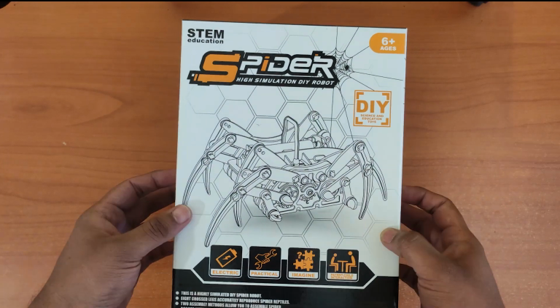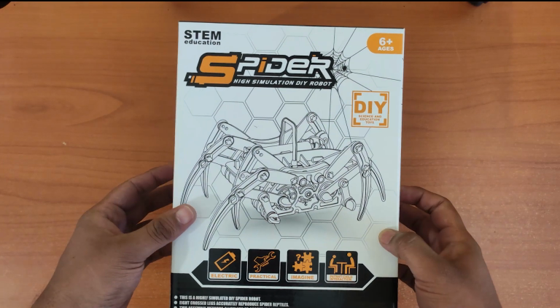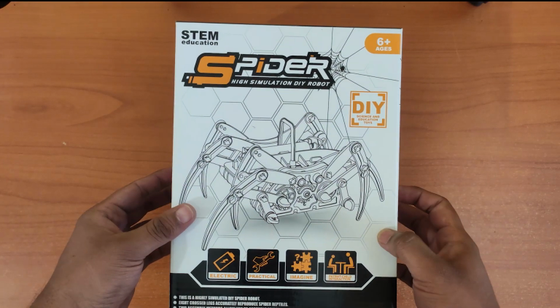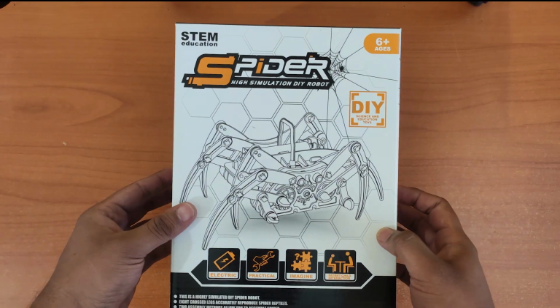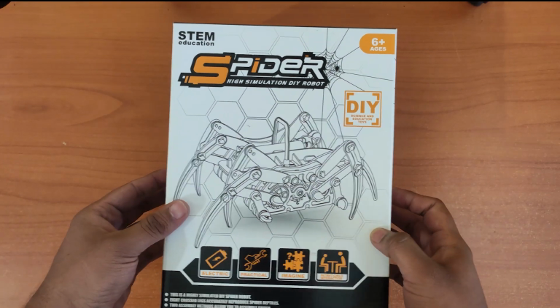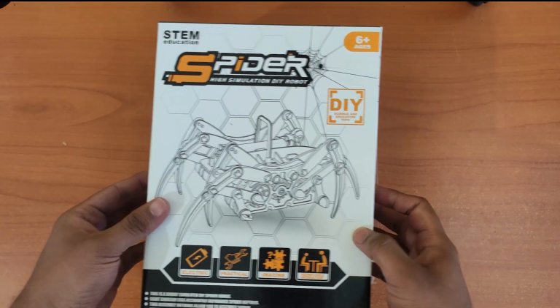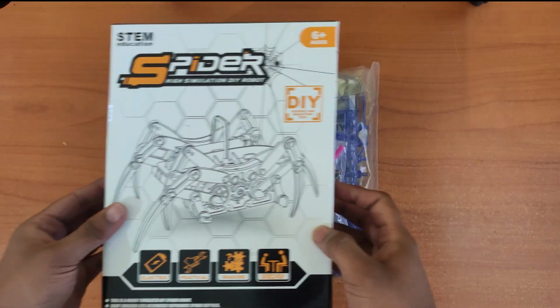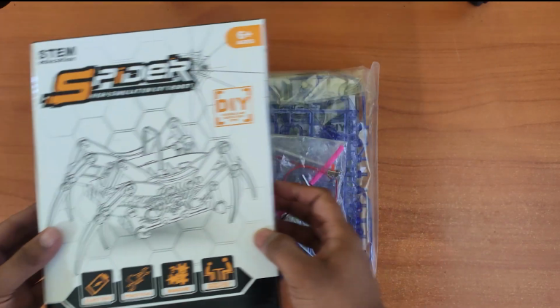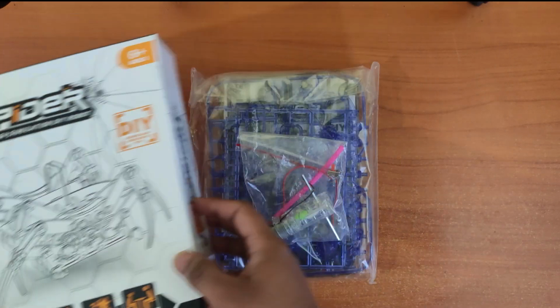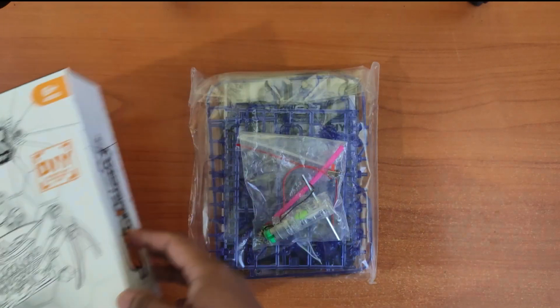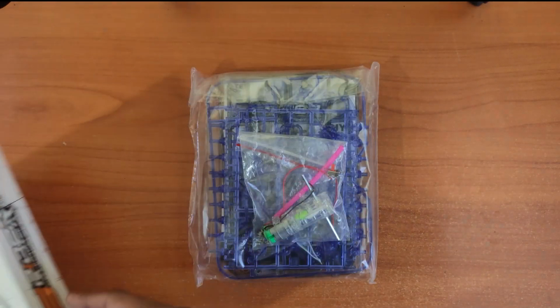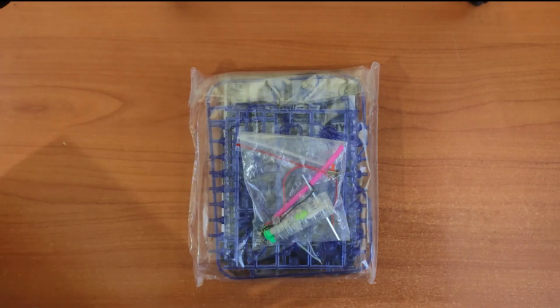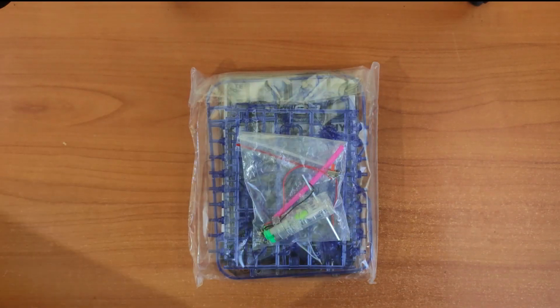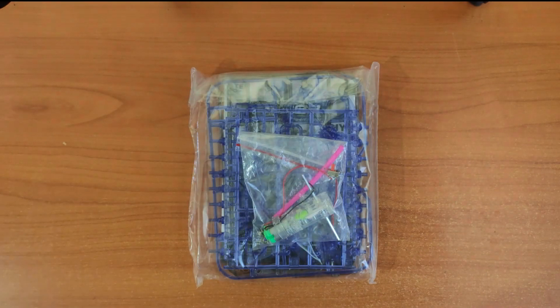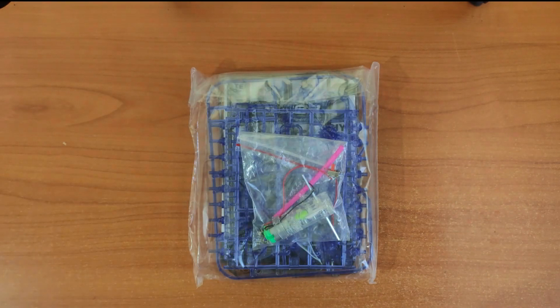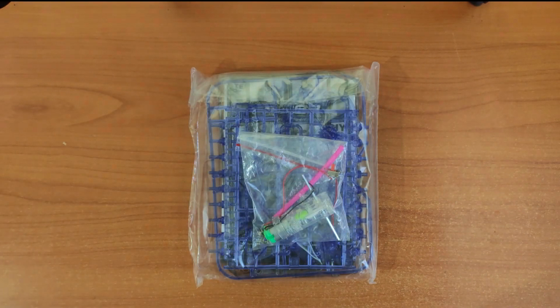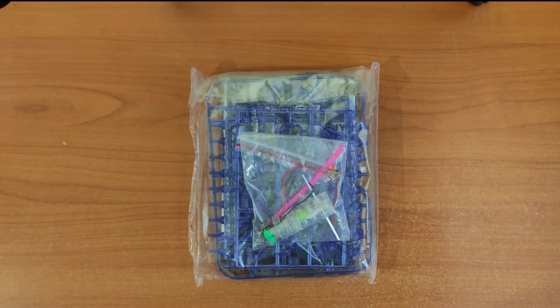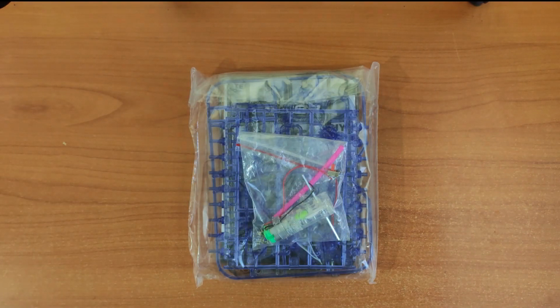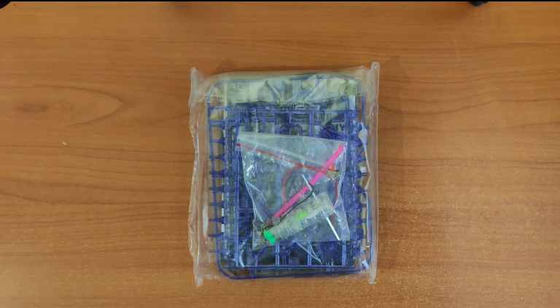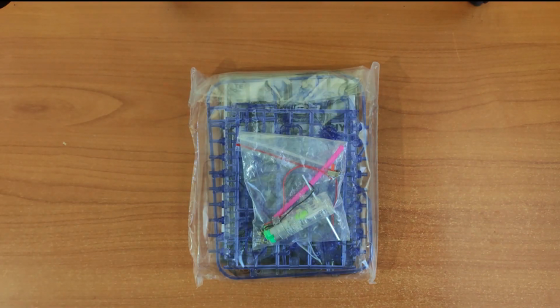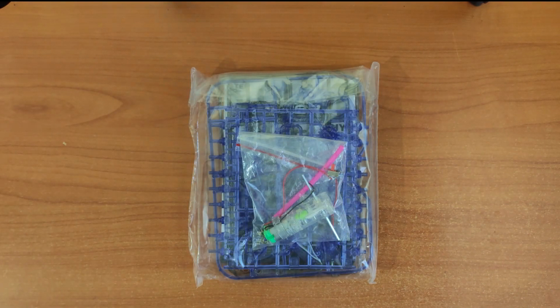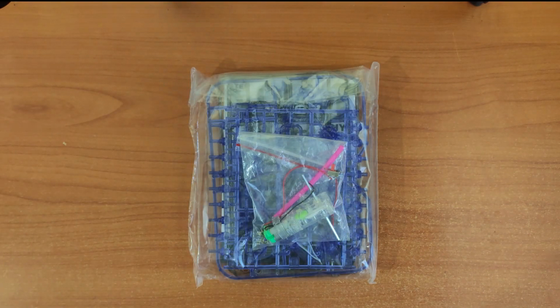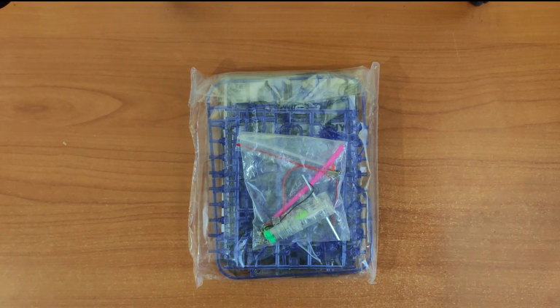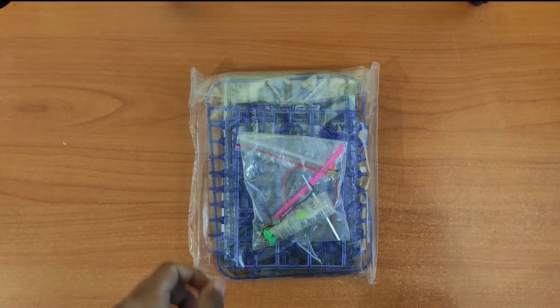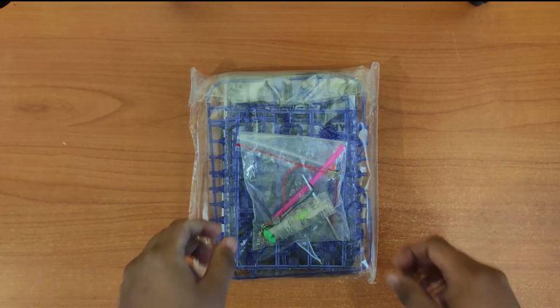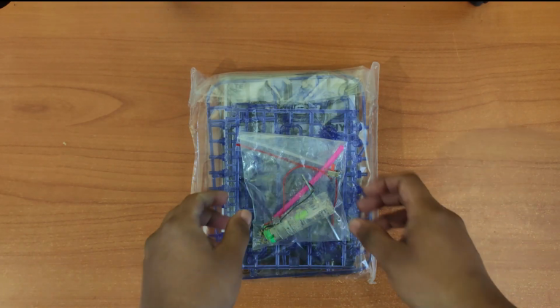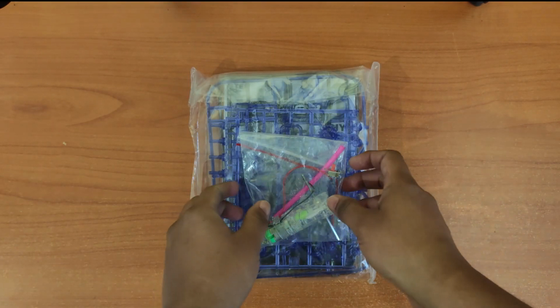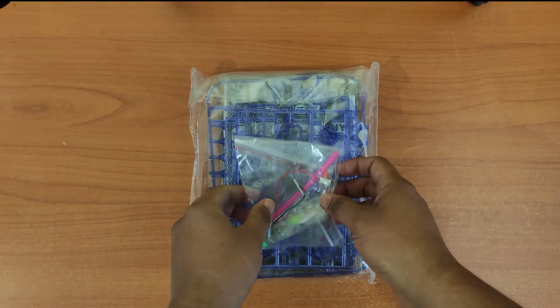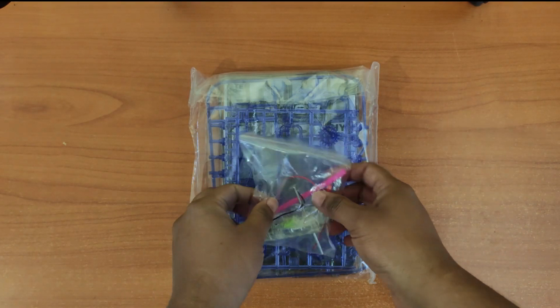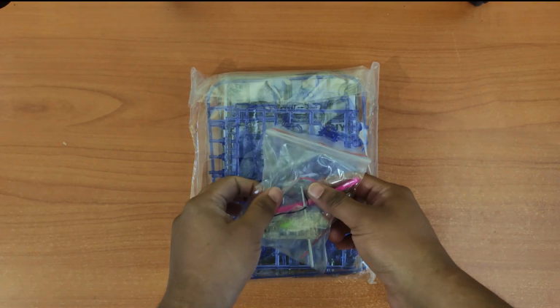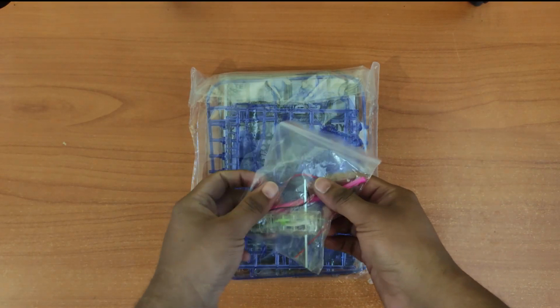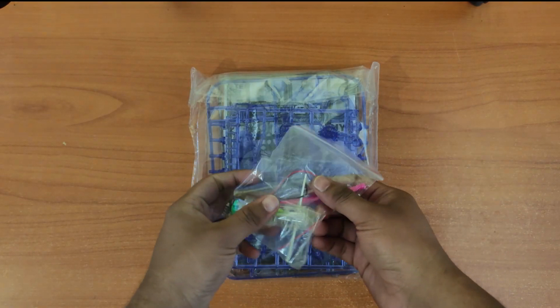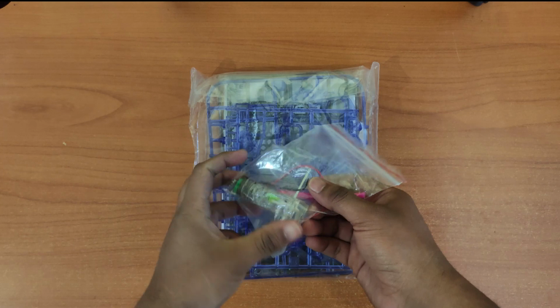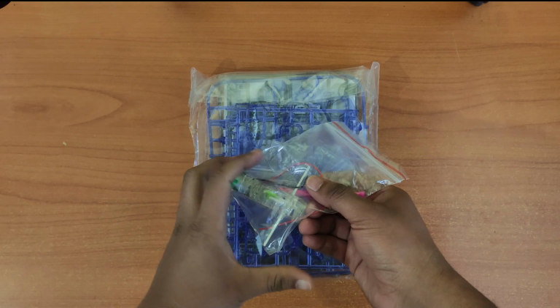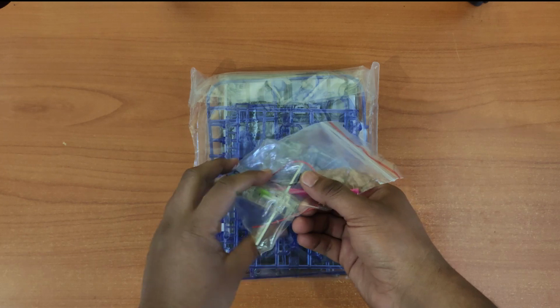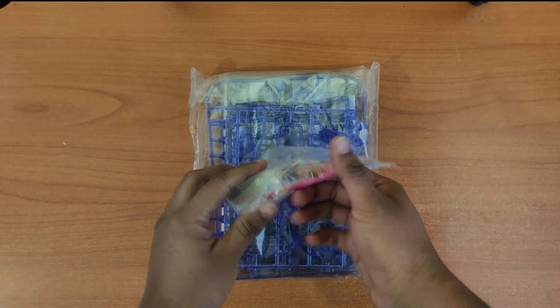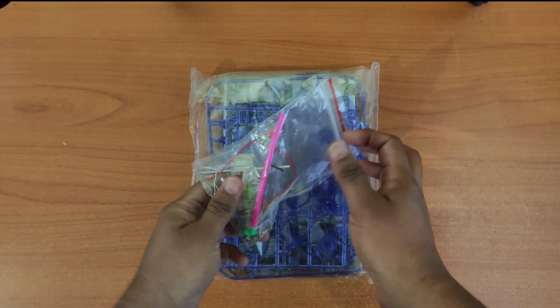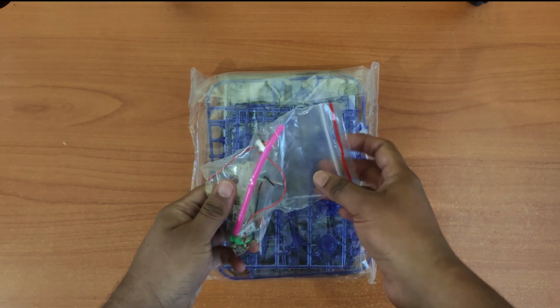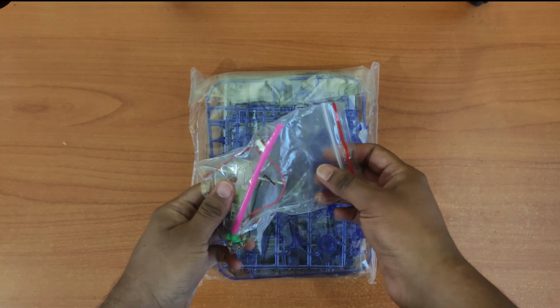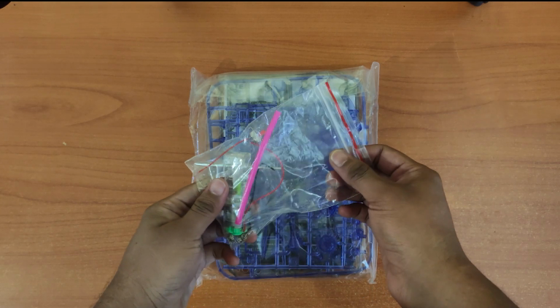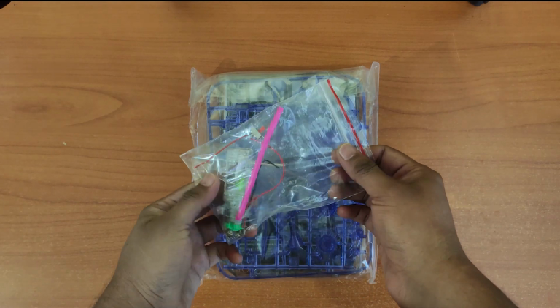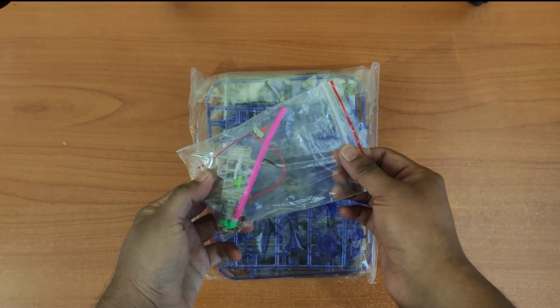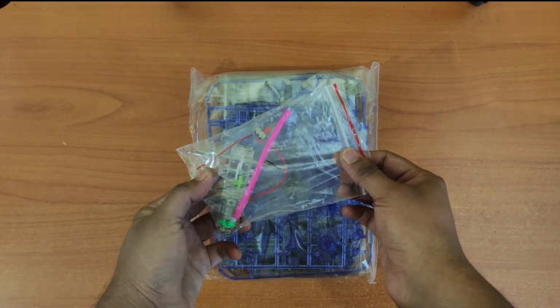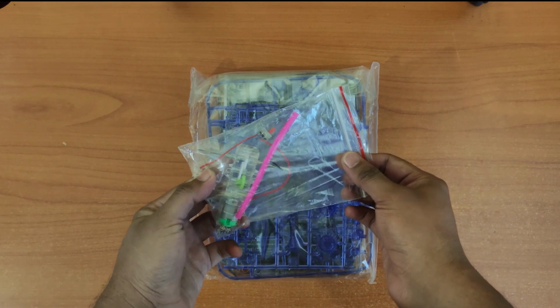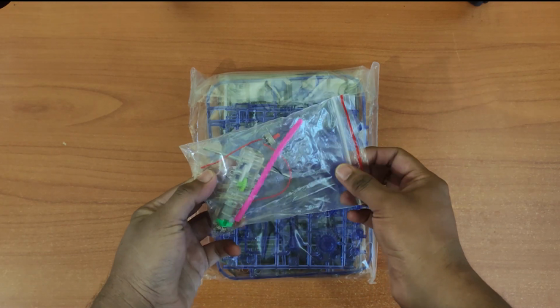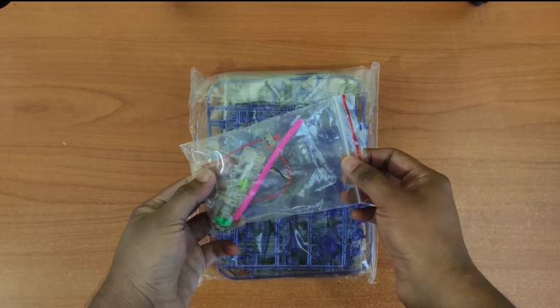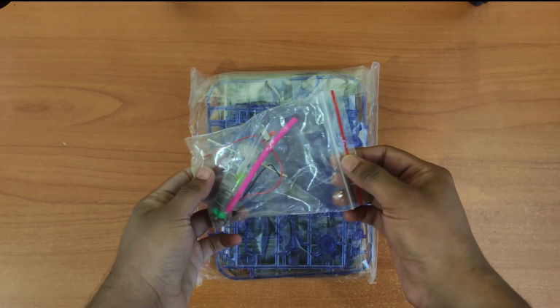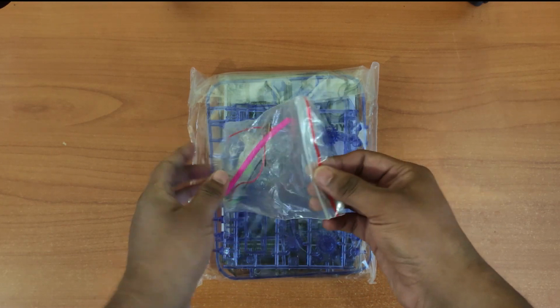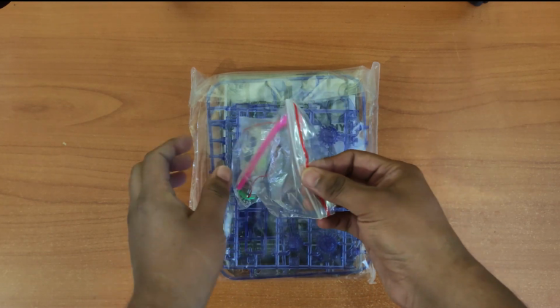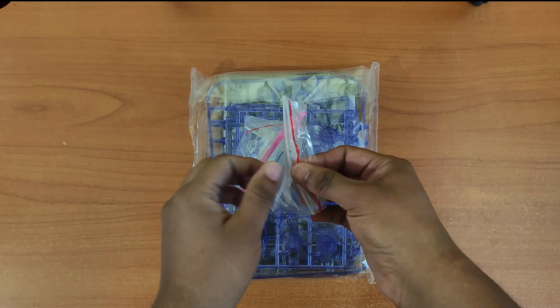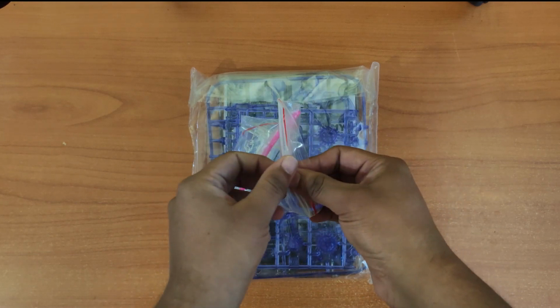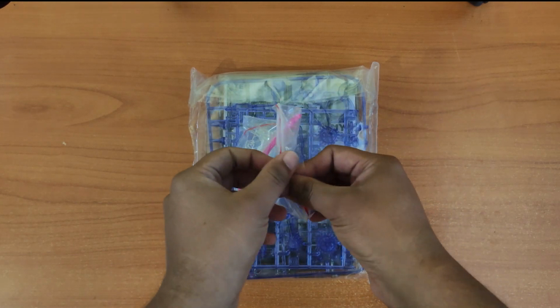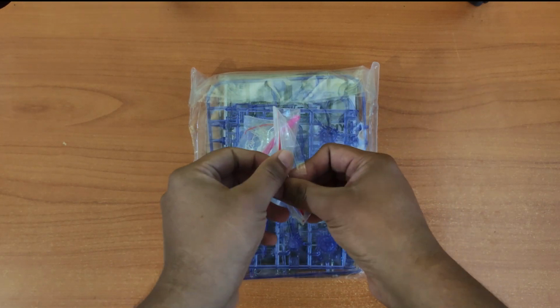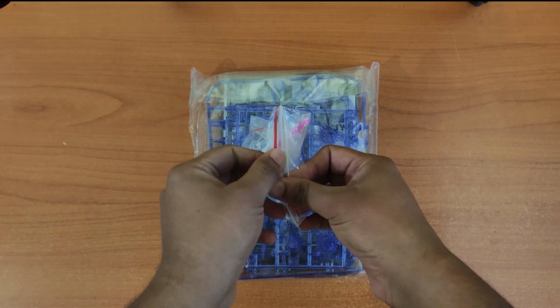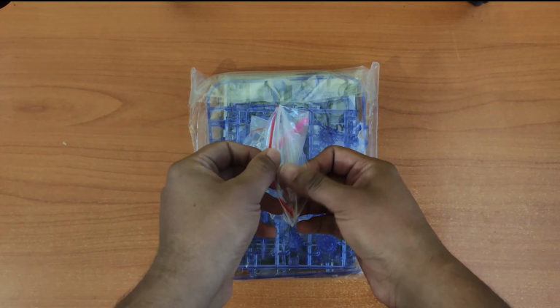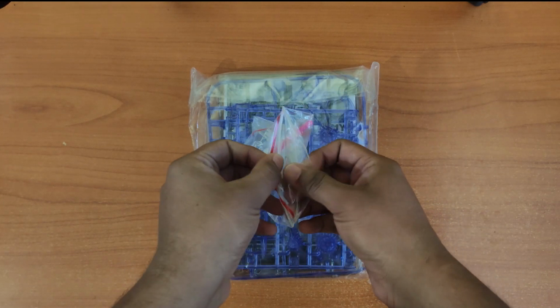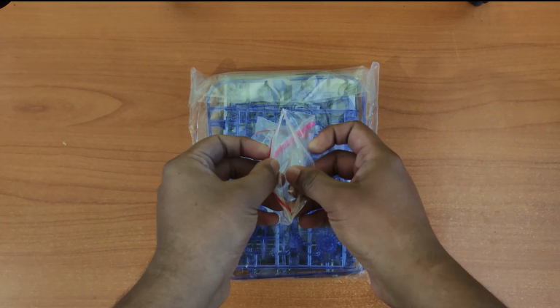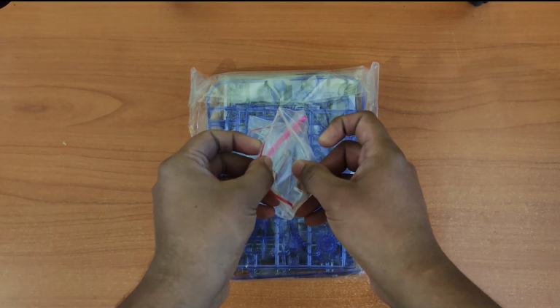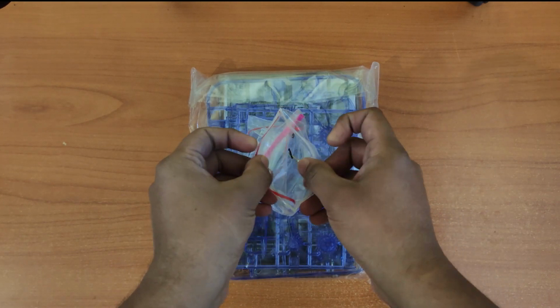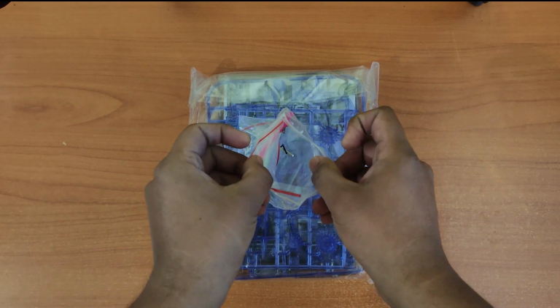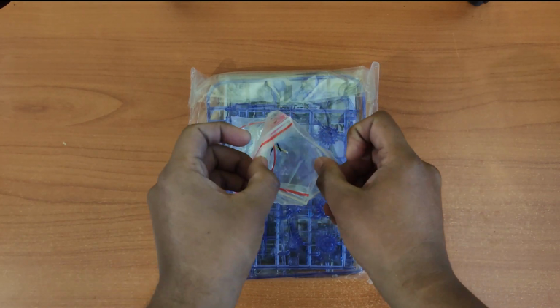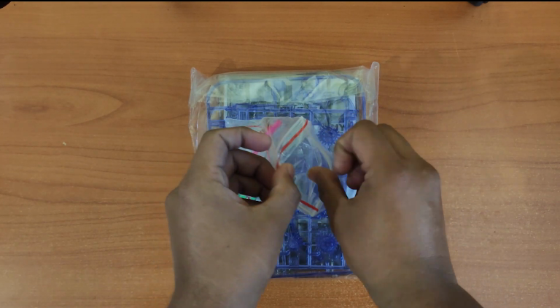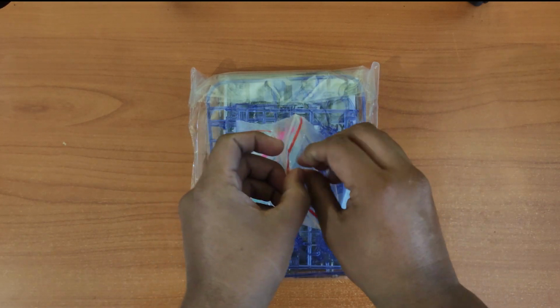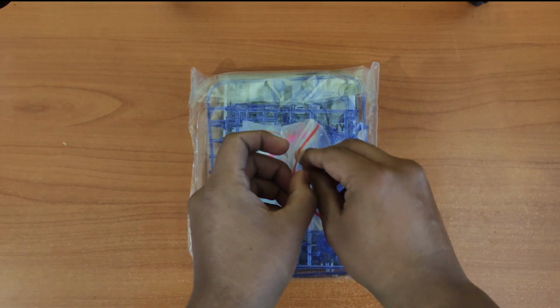So if you bought one of these and want some tips on the assembly, I will stop and show you throughout the video, so watch till the end.